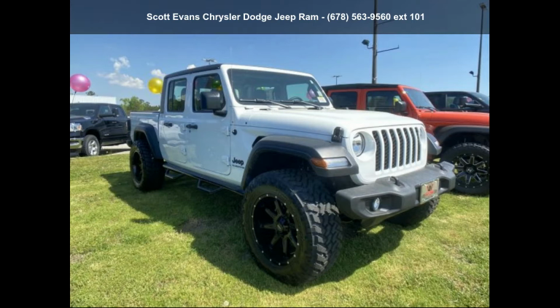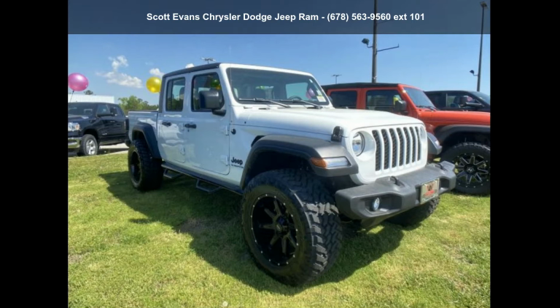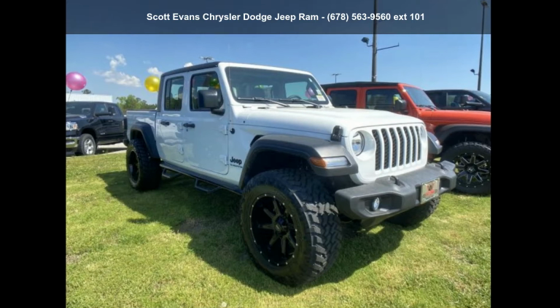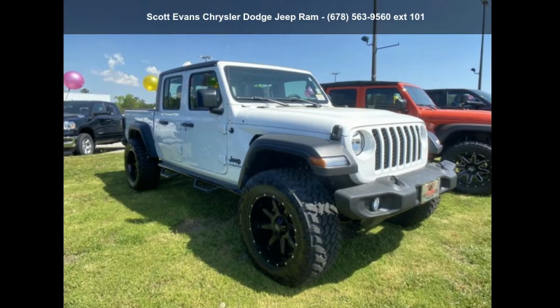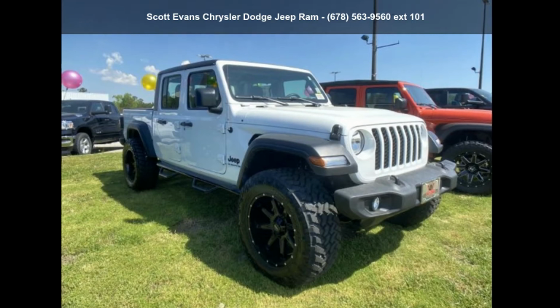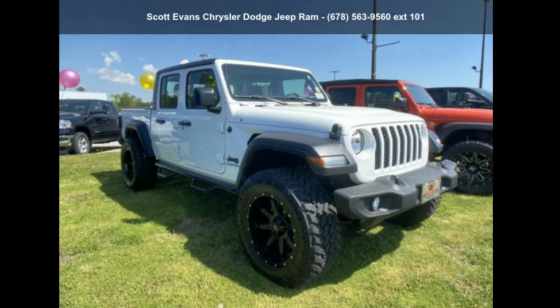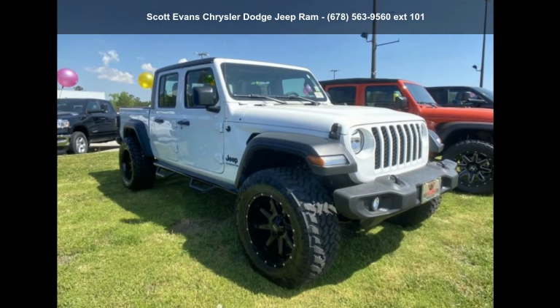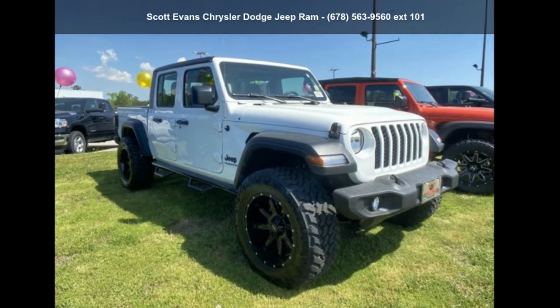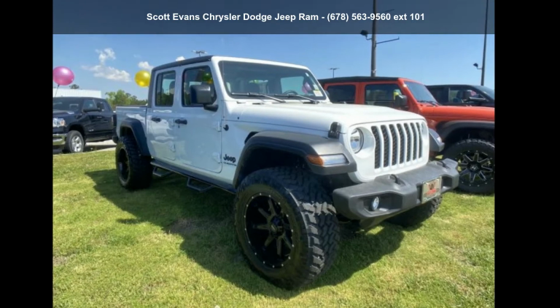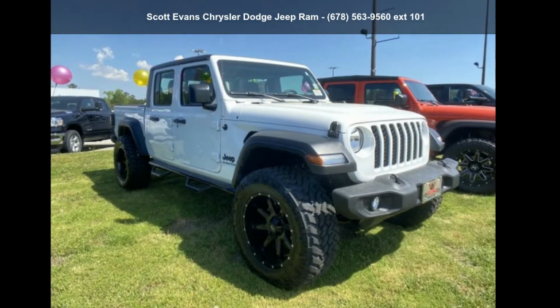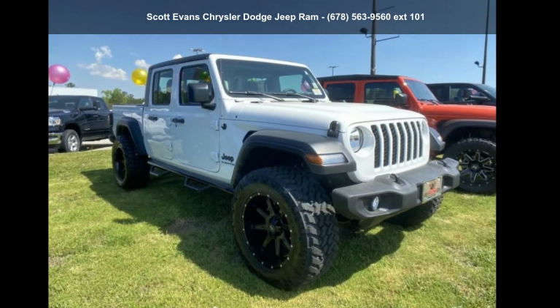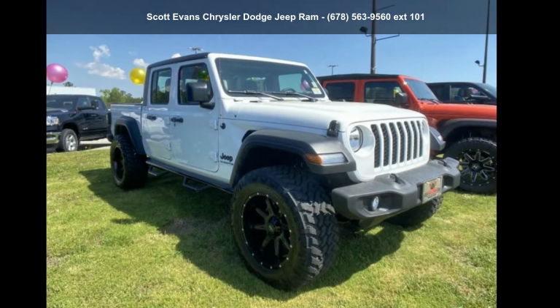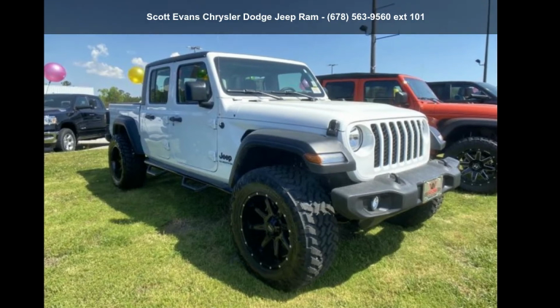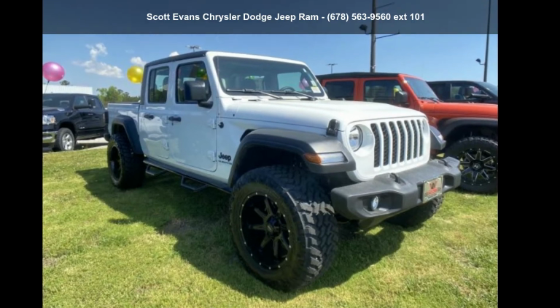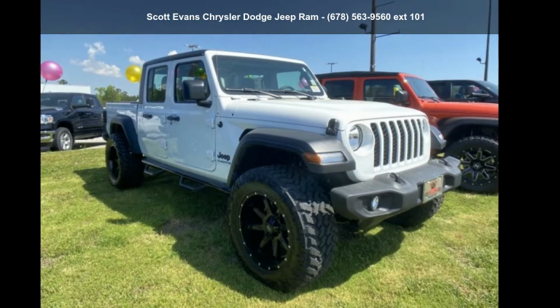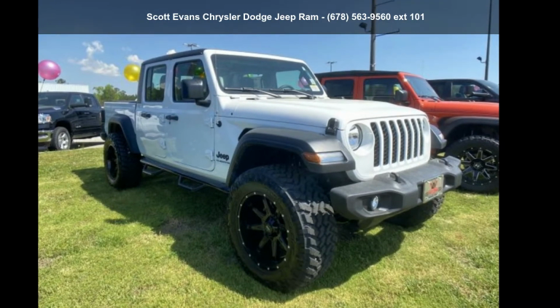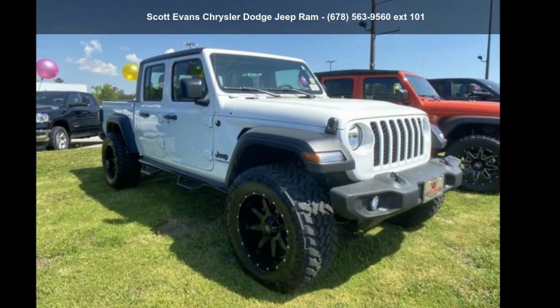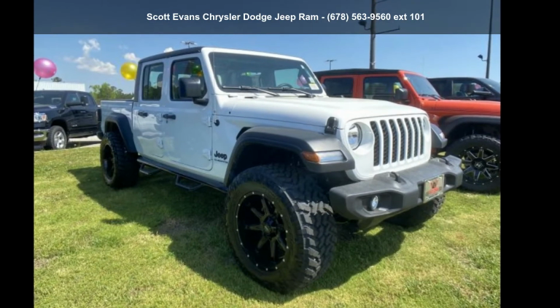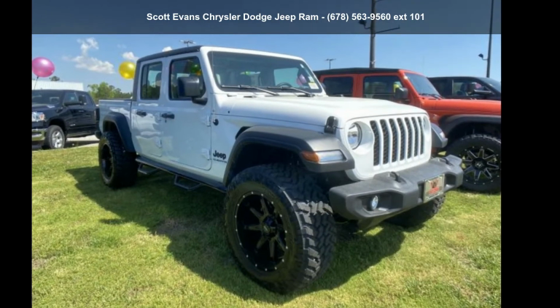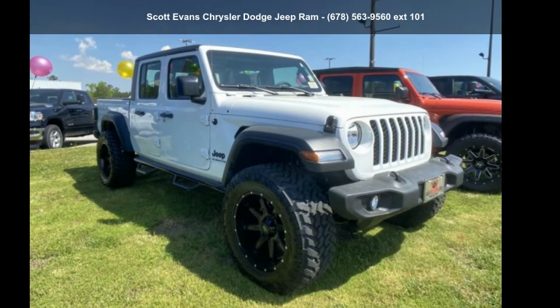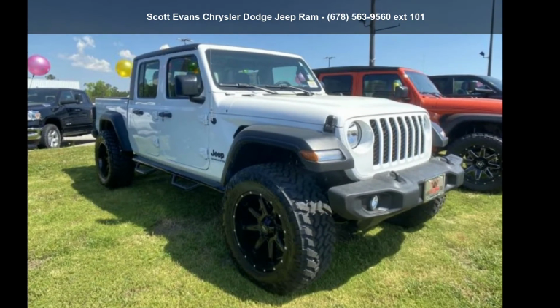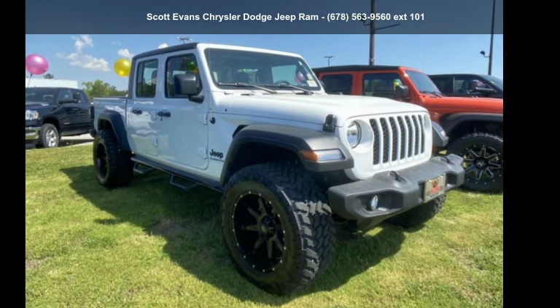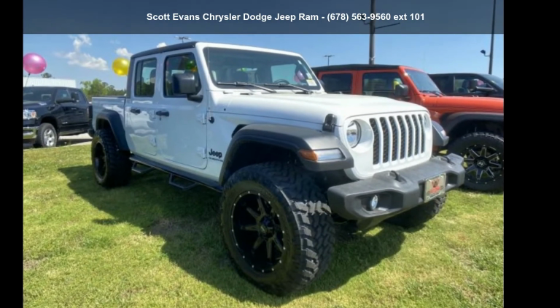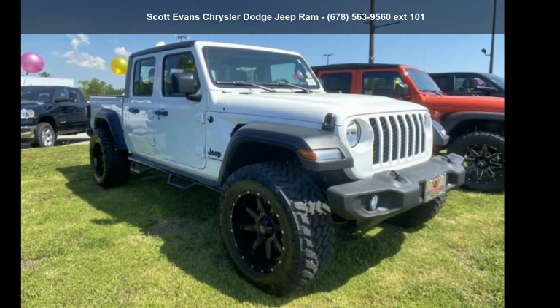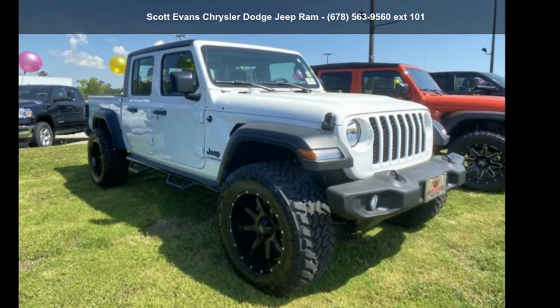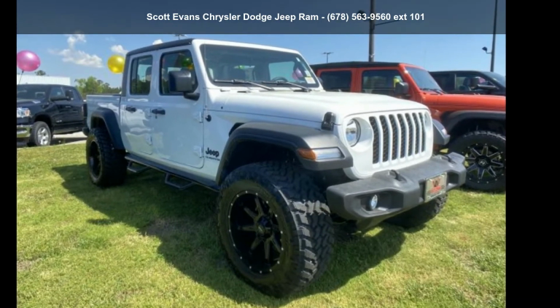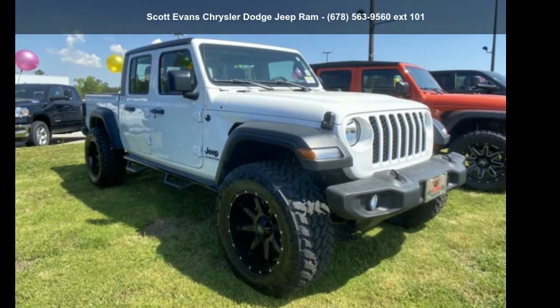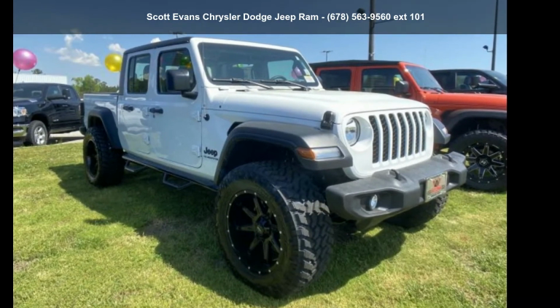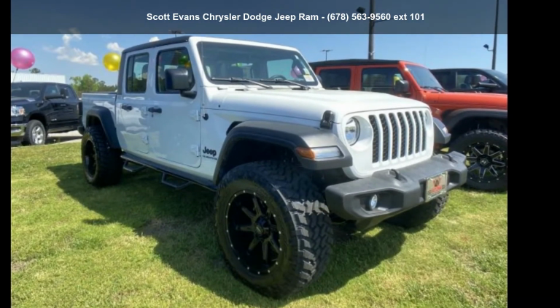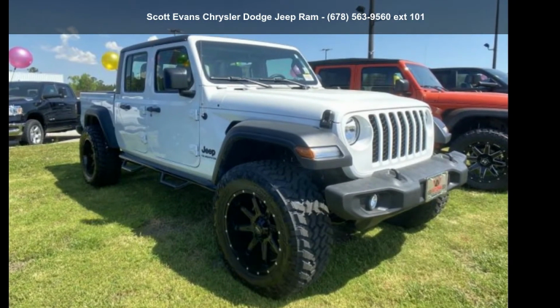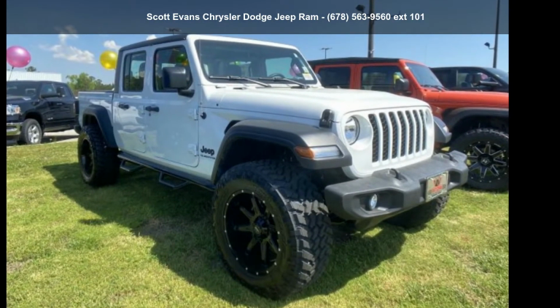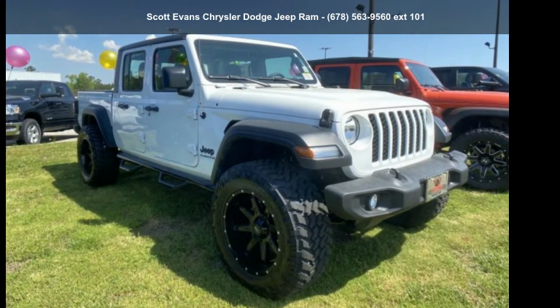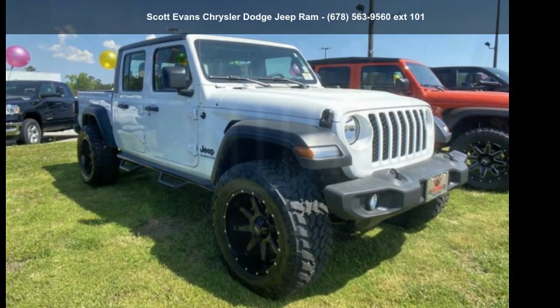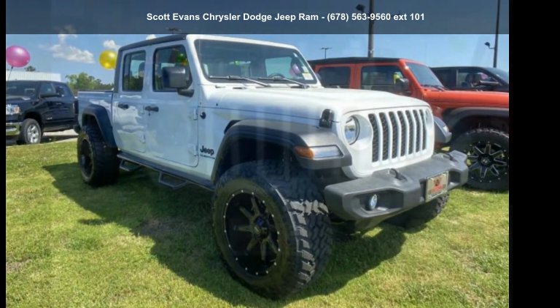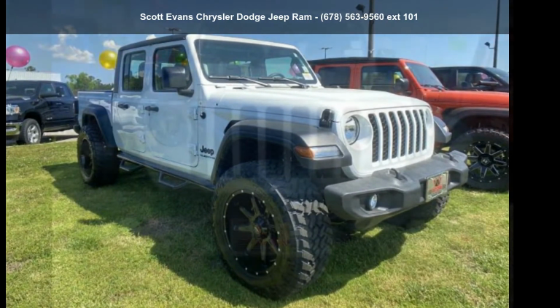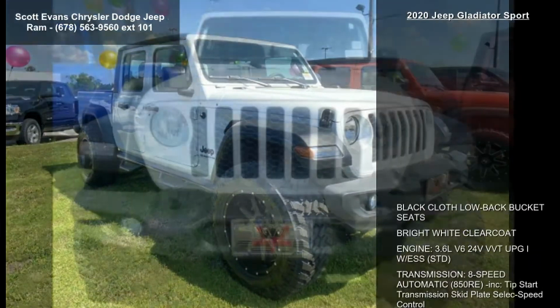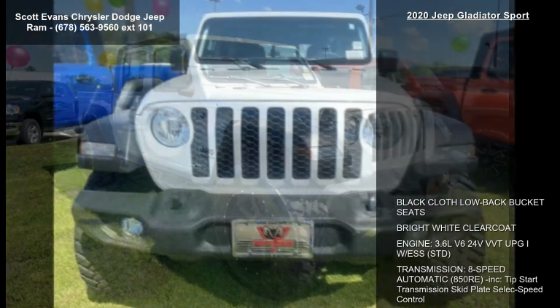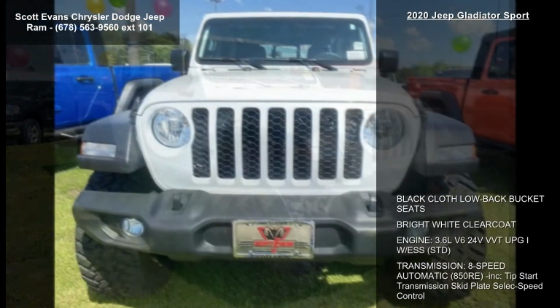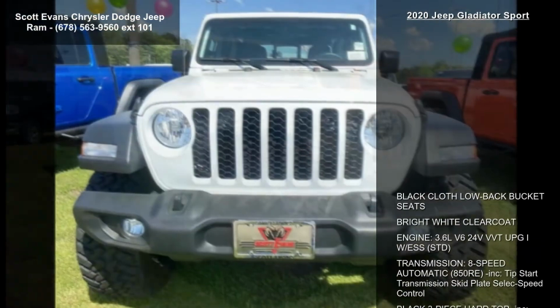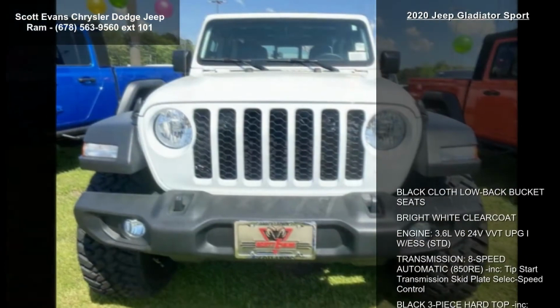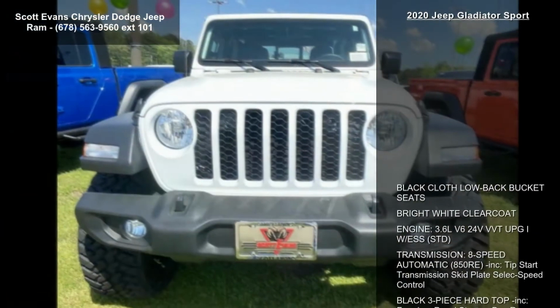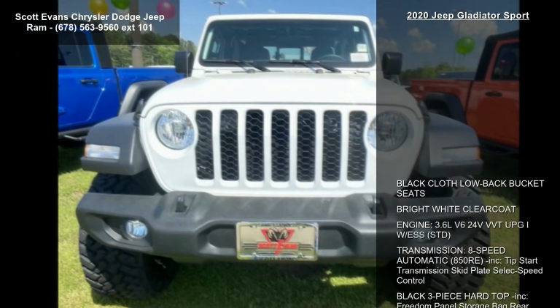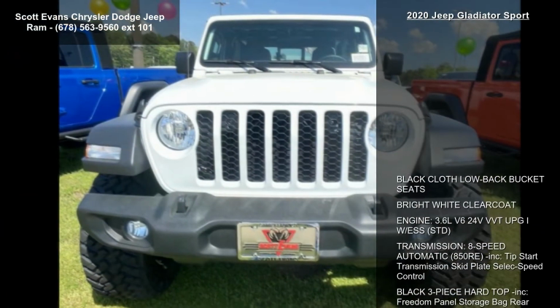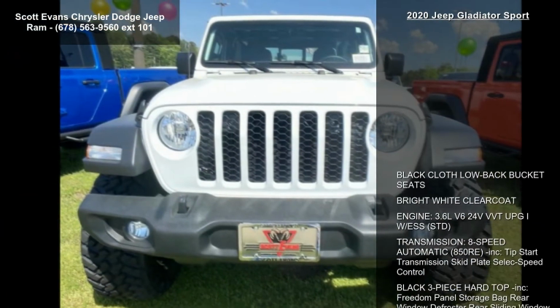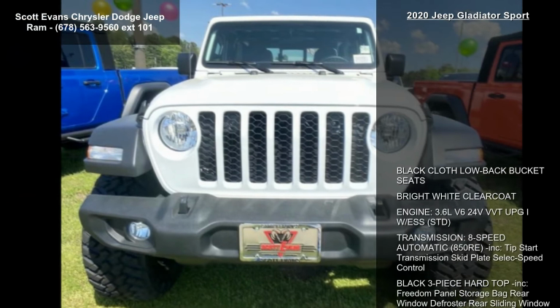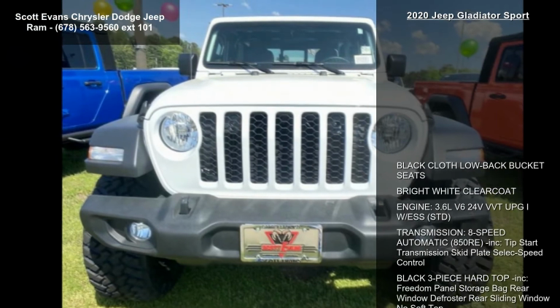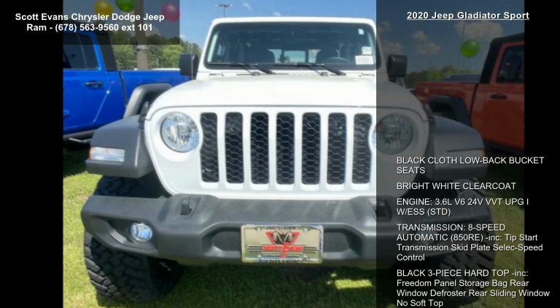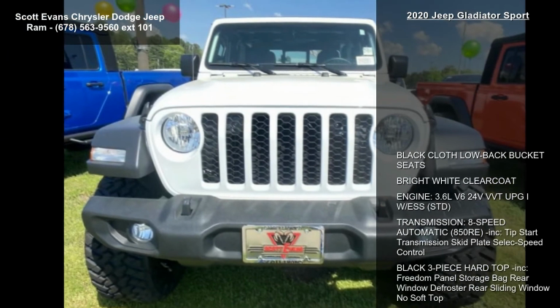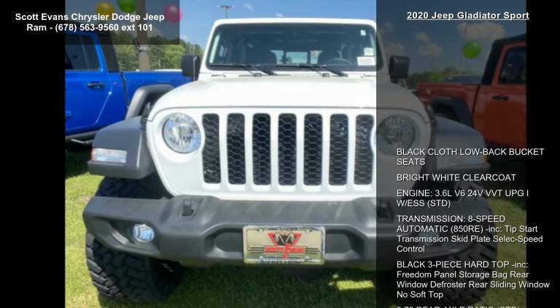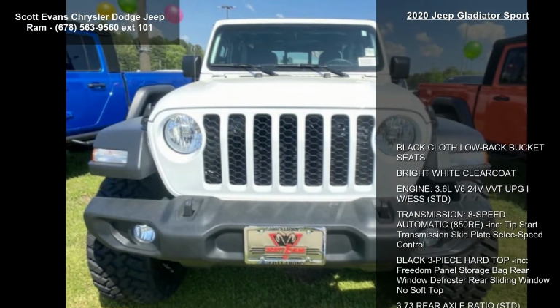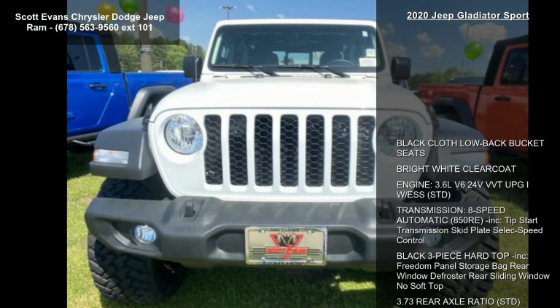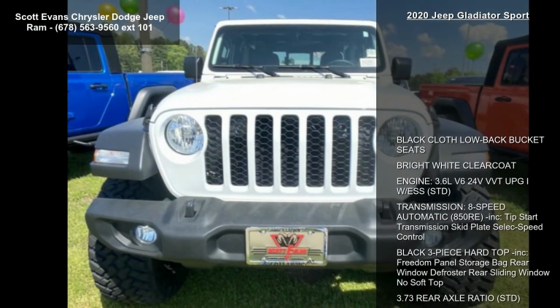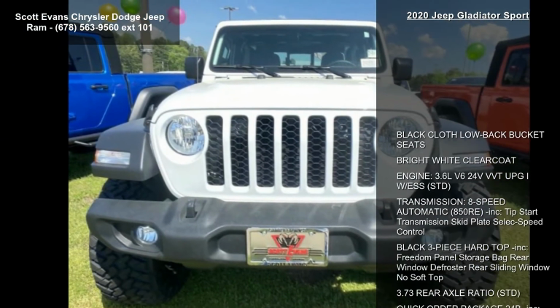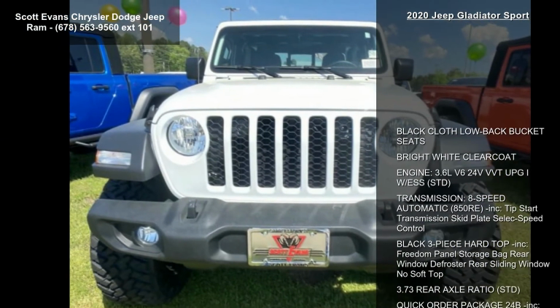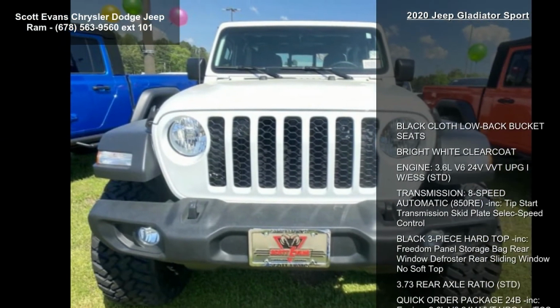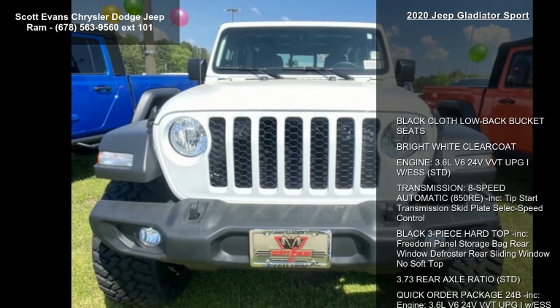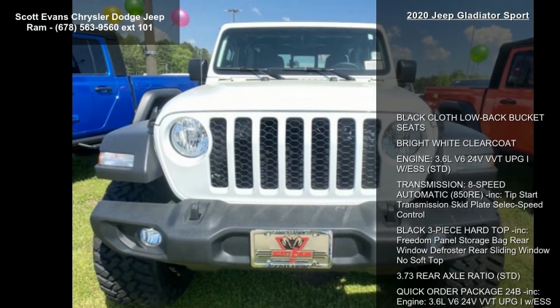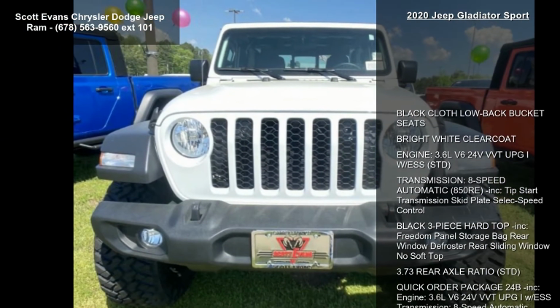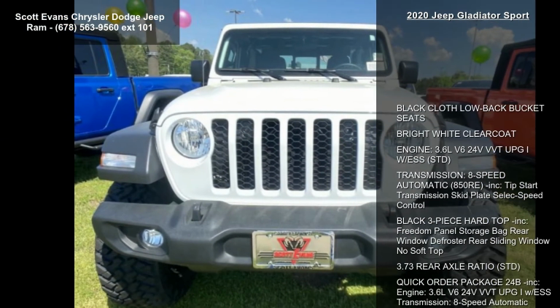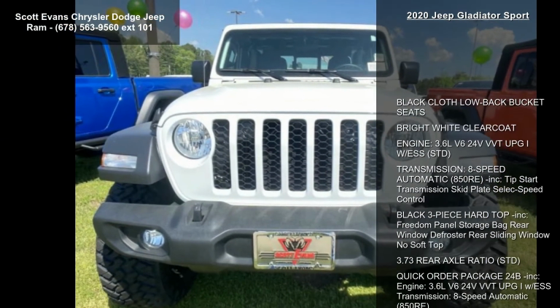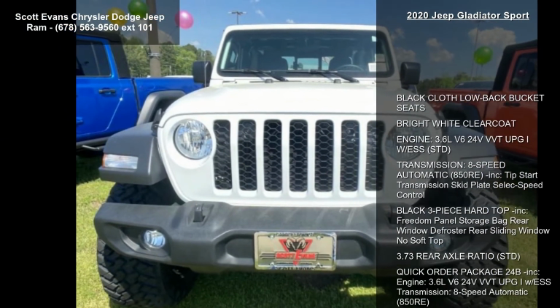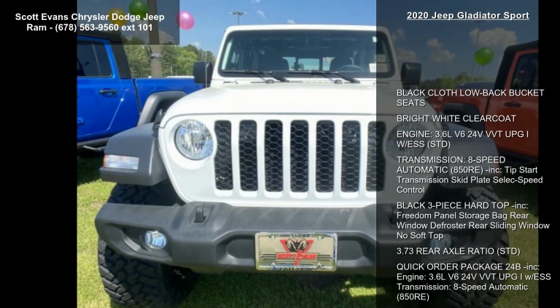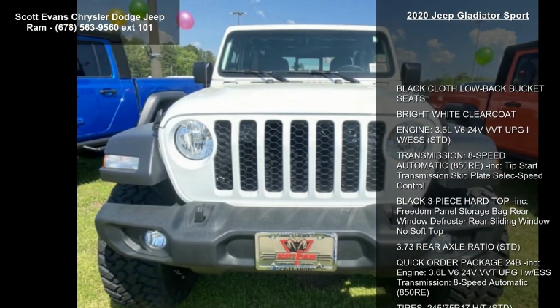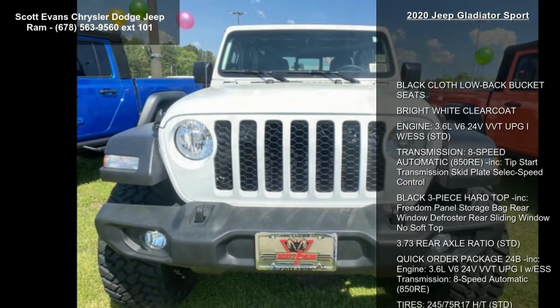Step into the Jeep 2020 Gladiator Sport. If you are looking for a first-rate auto, this one could be yours today.